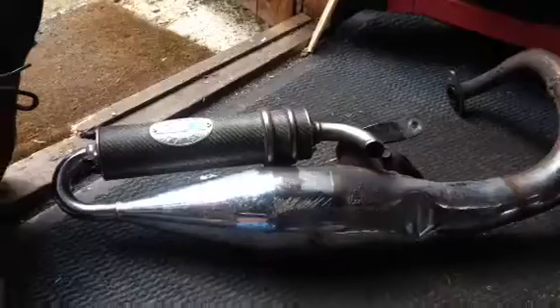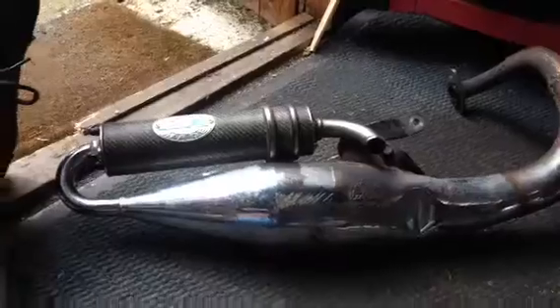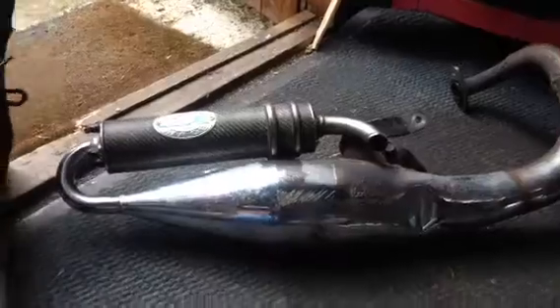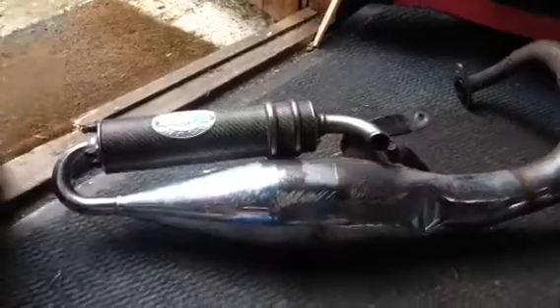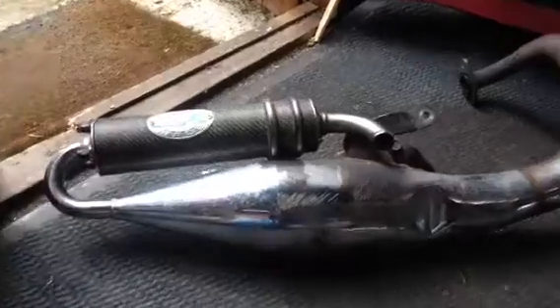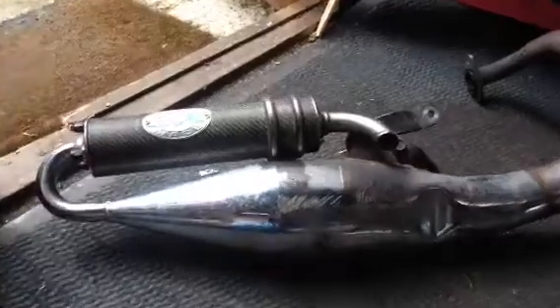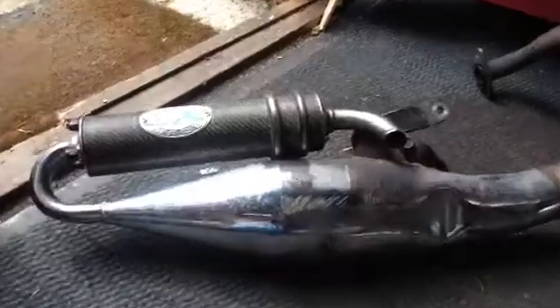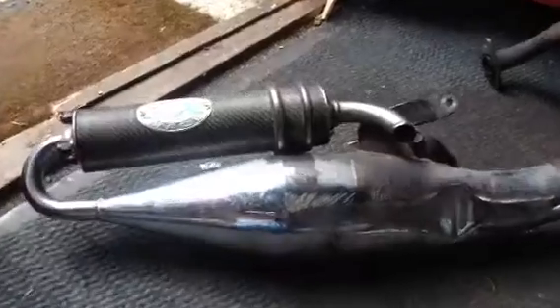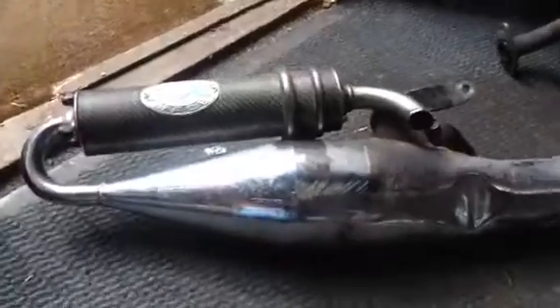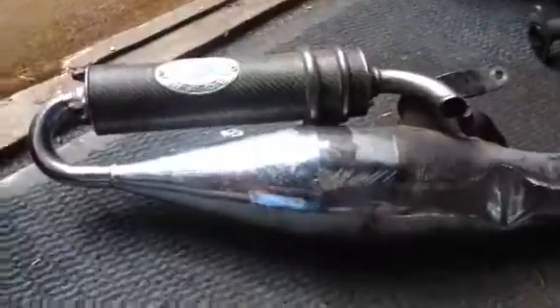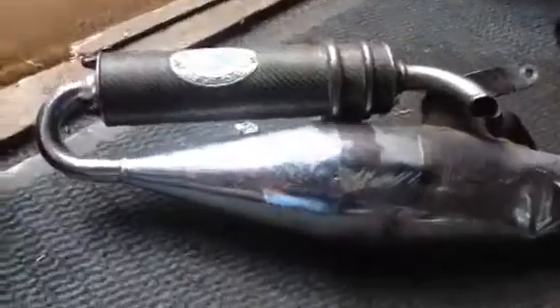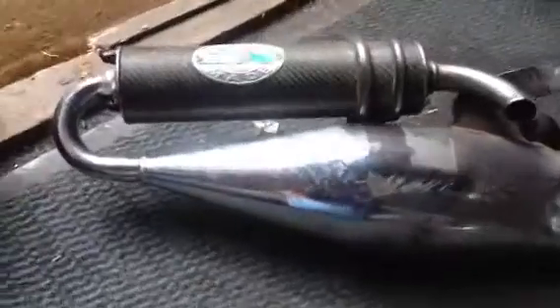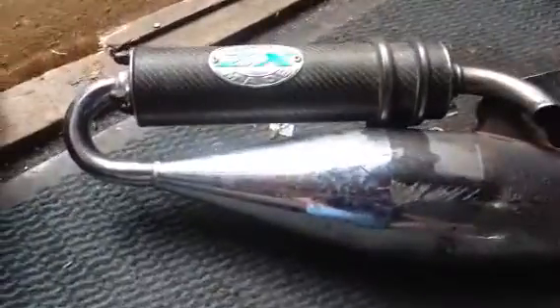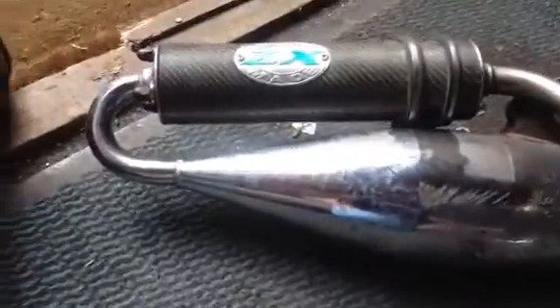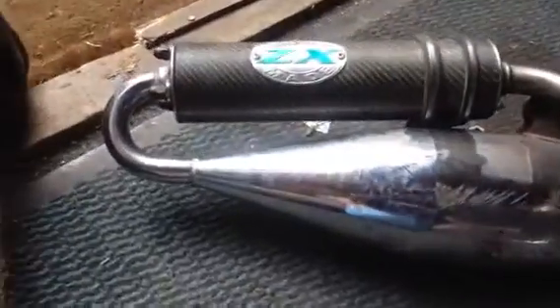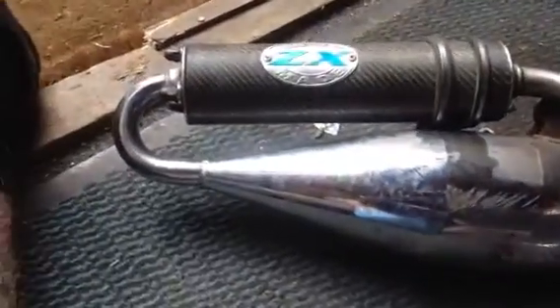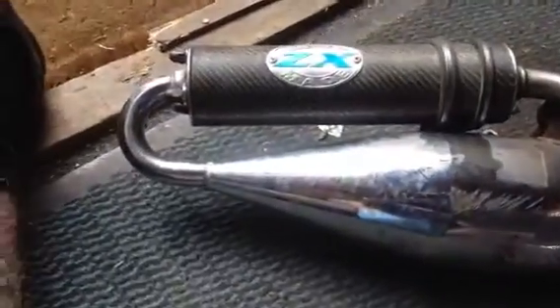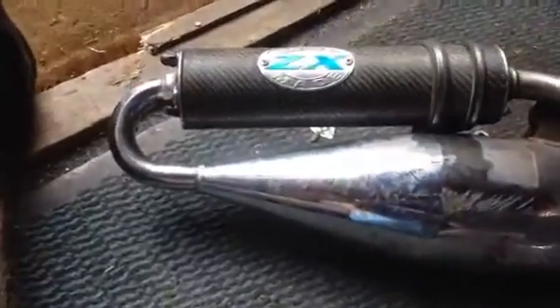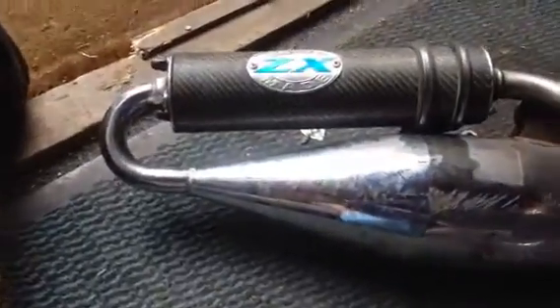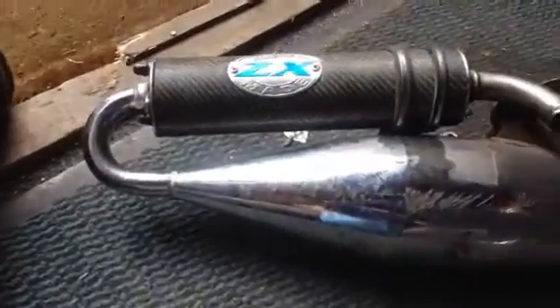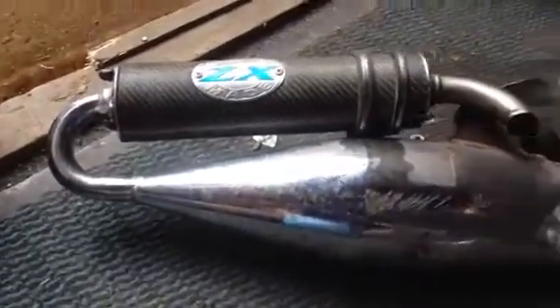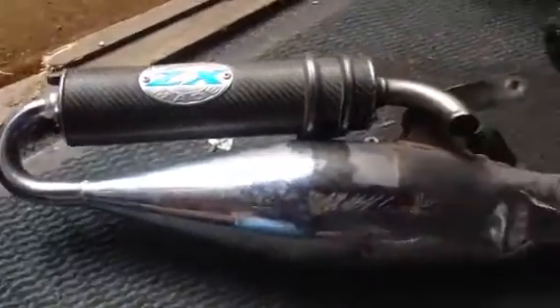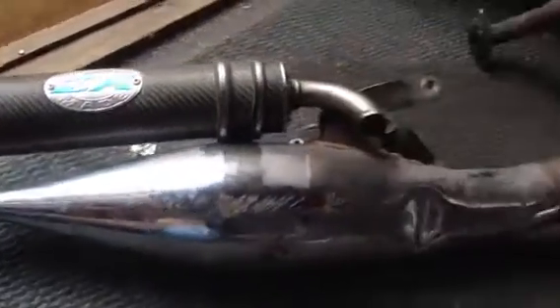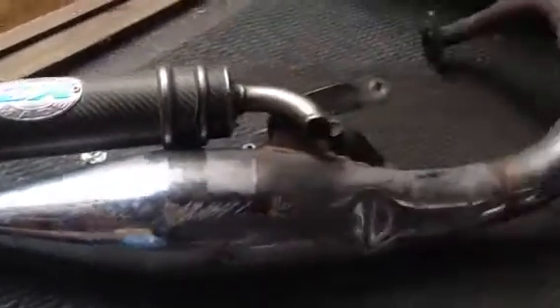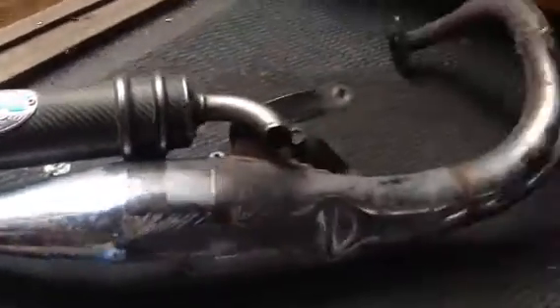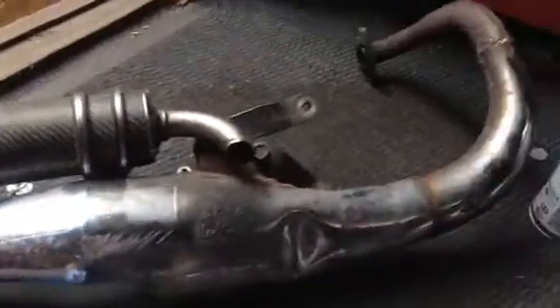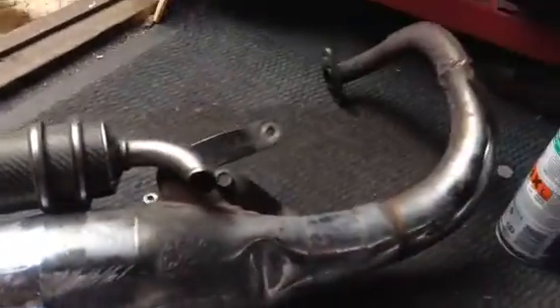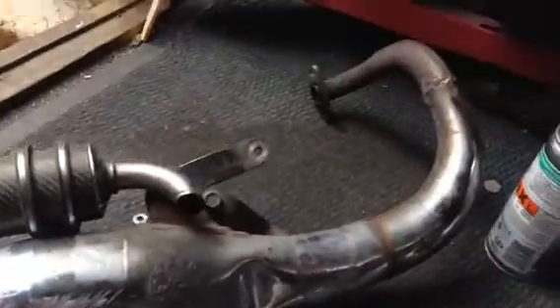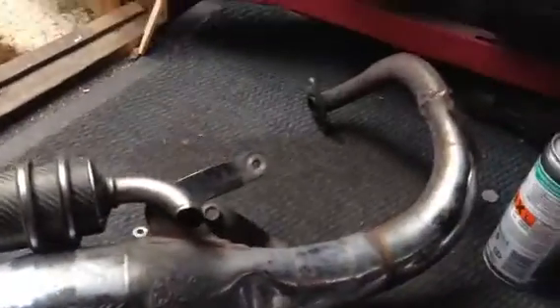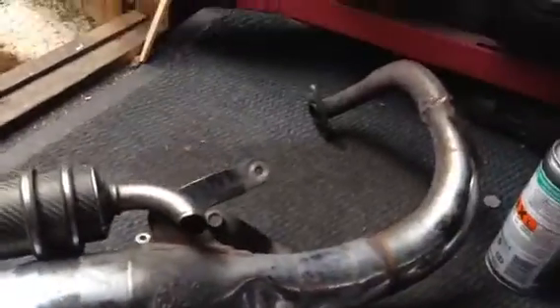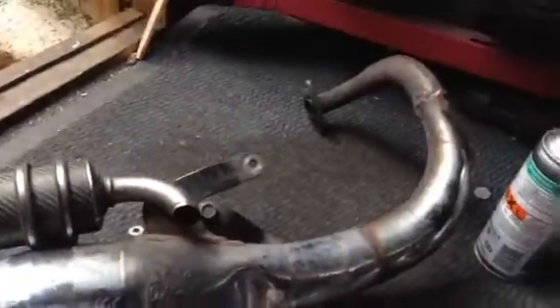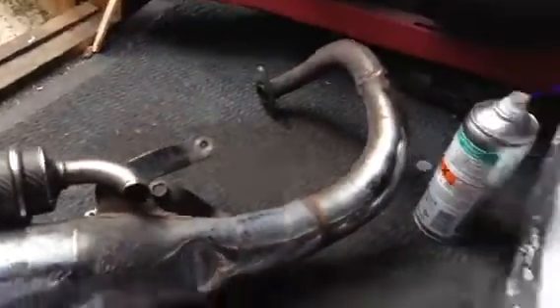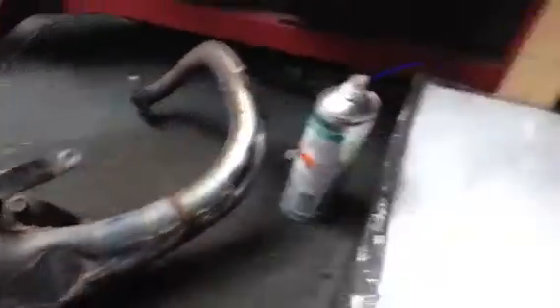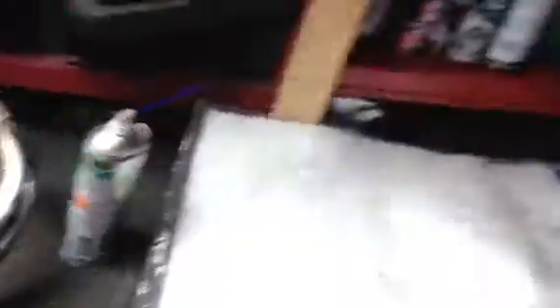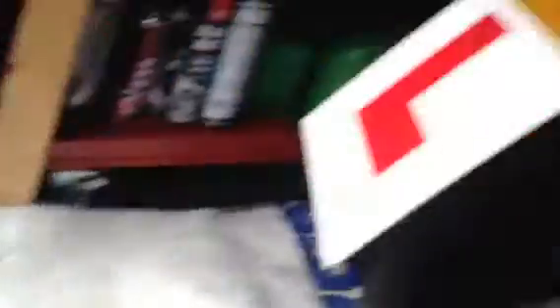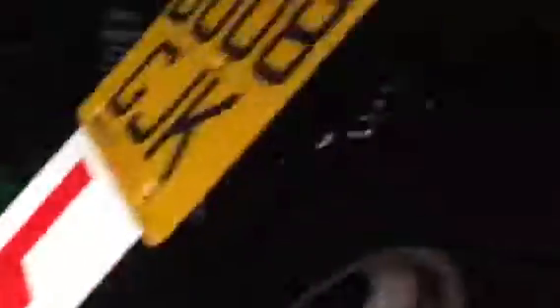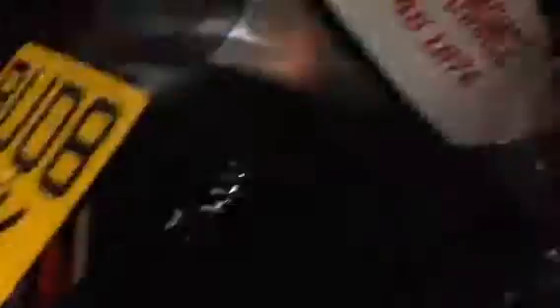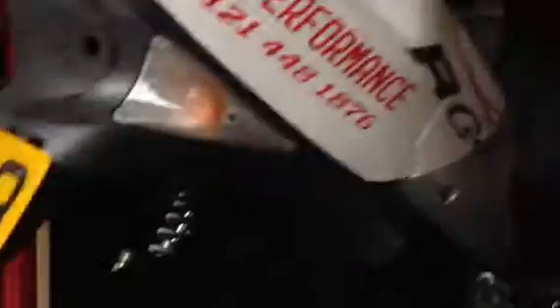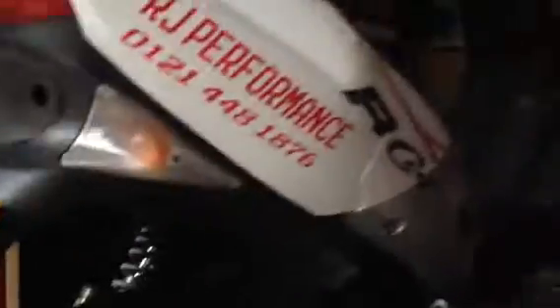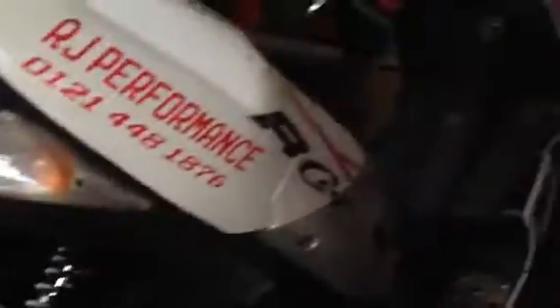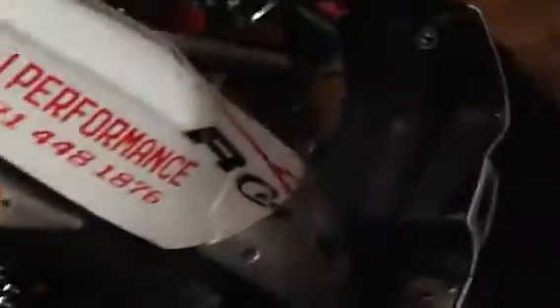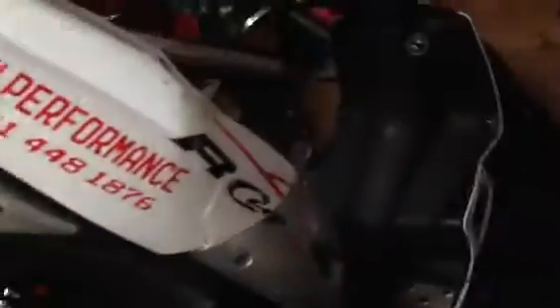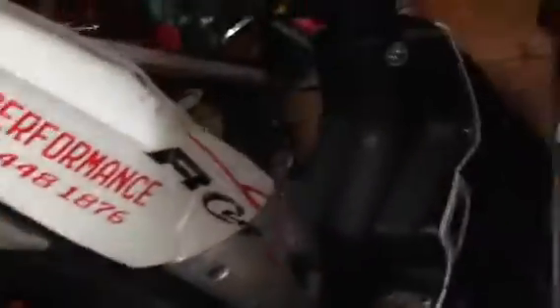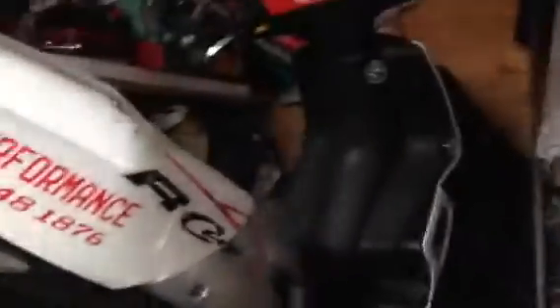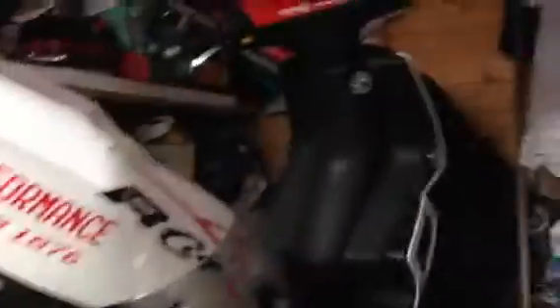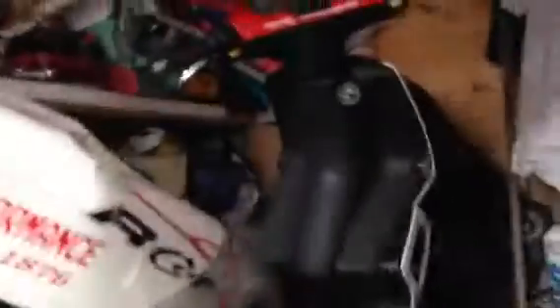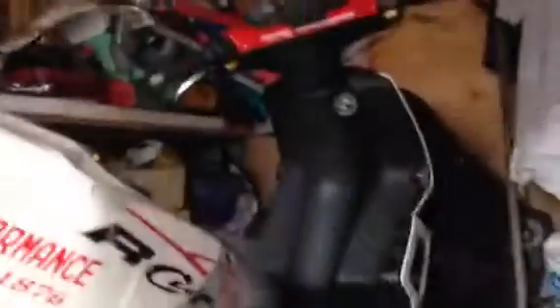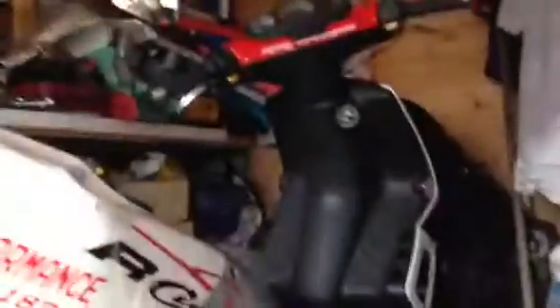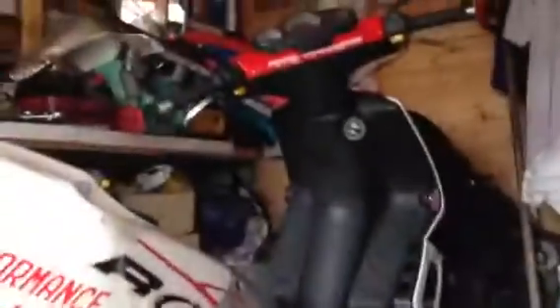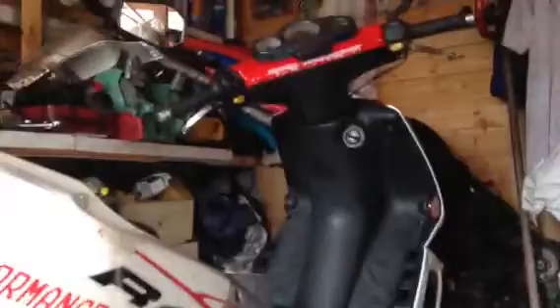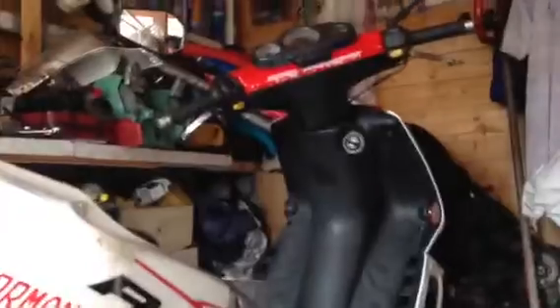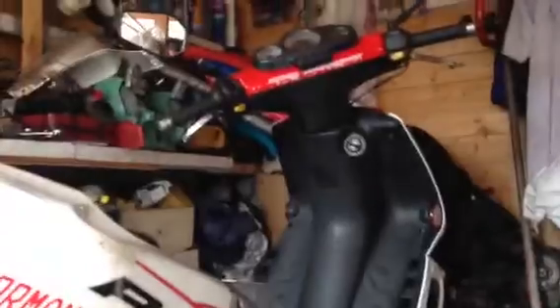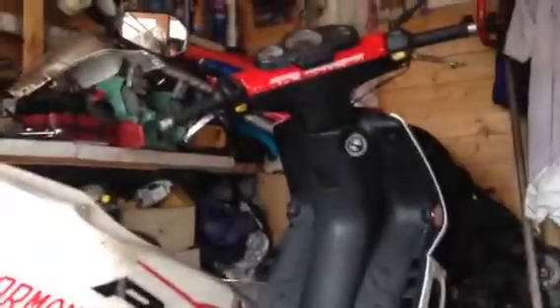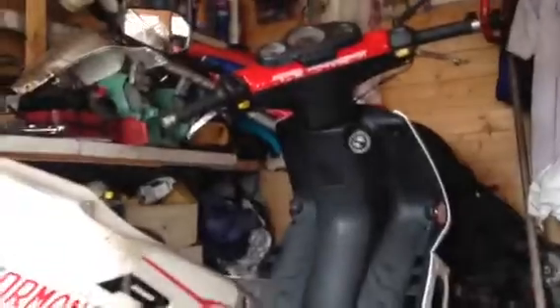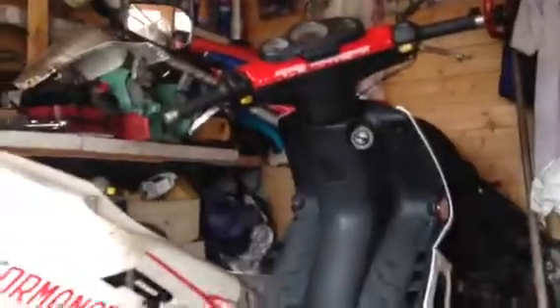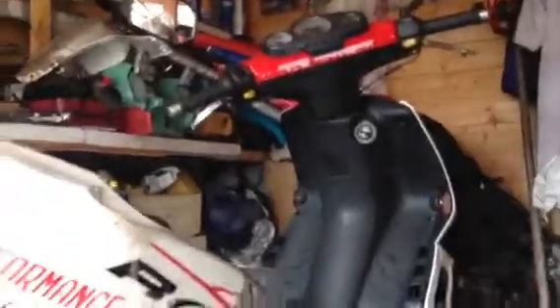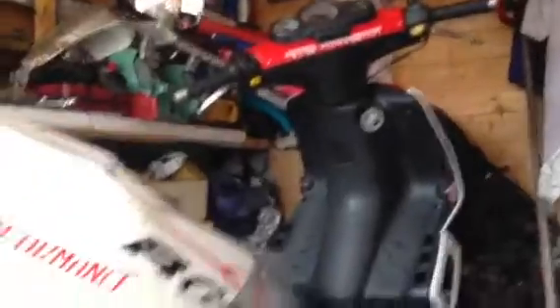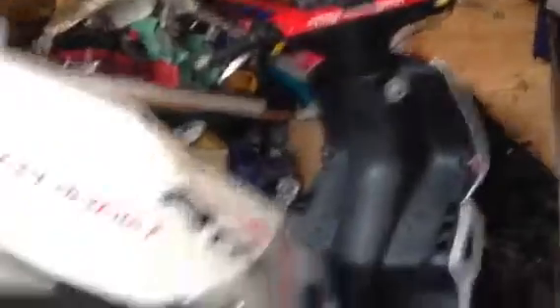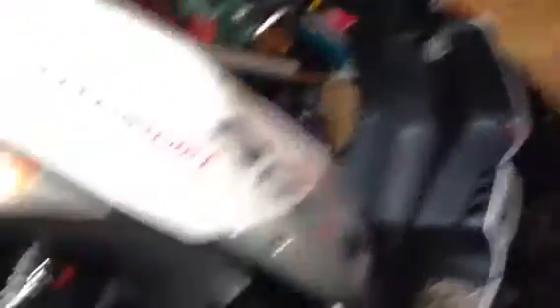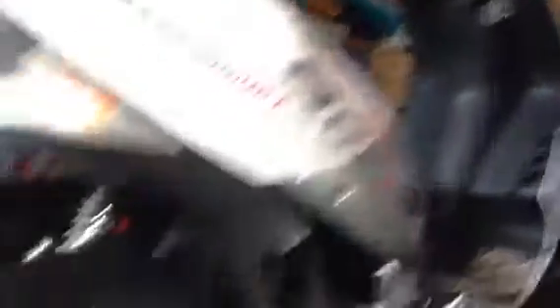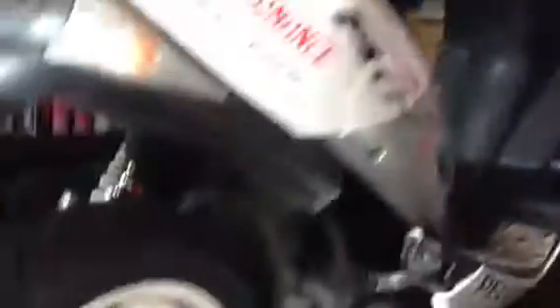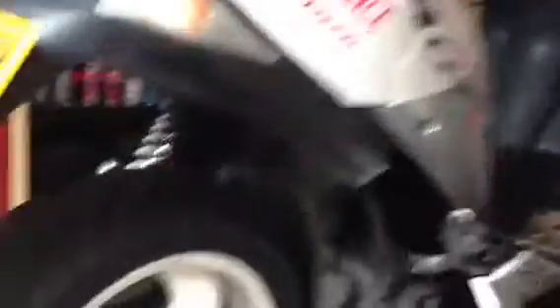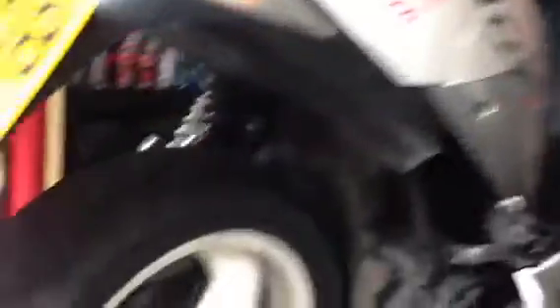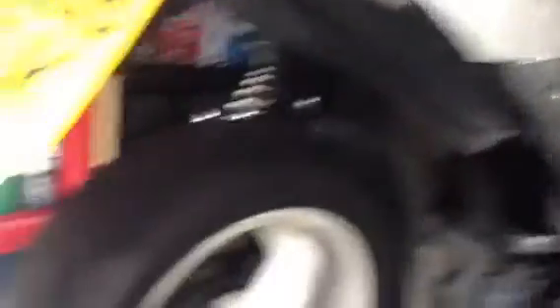Hi guys, today we're going to be talking about exhausts on a 50cc — my usual favourite, good old Speed Fight.